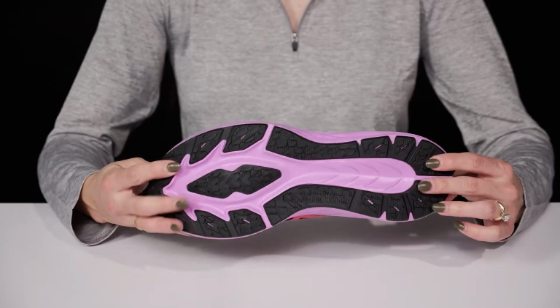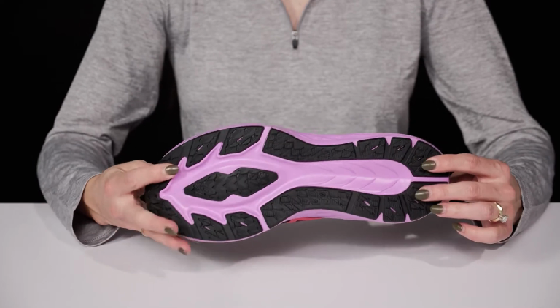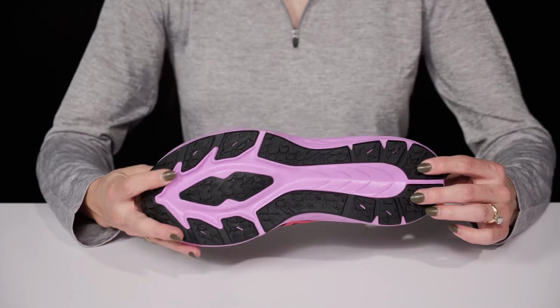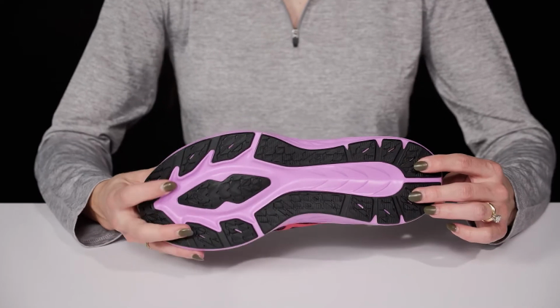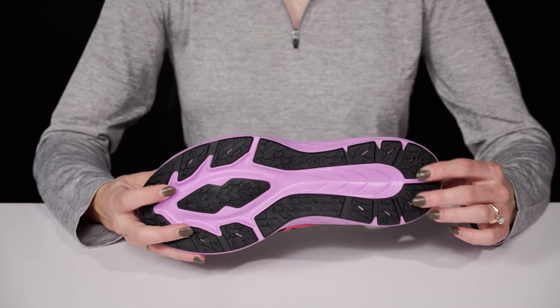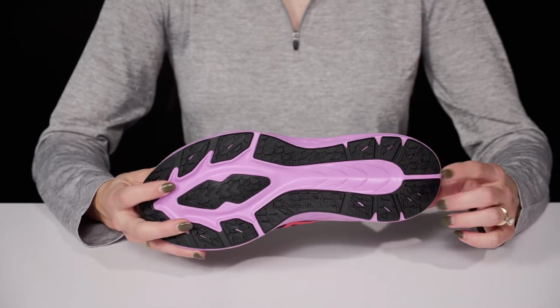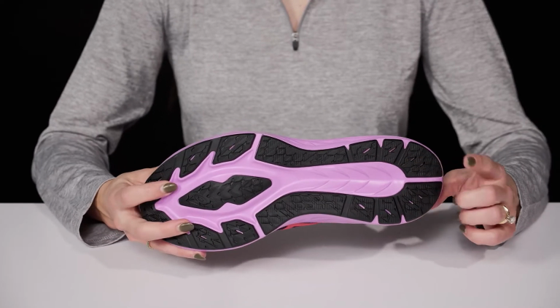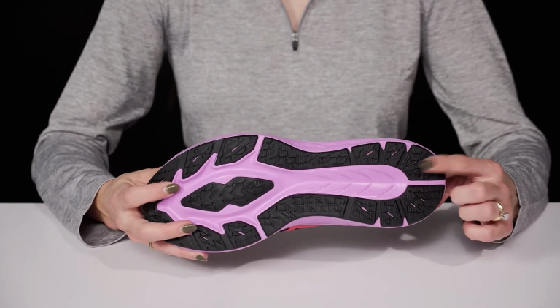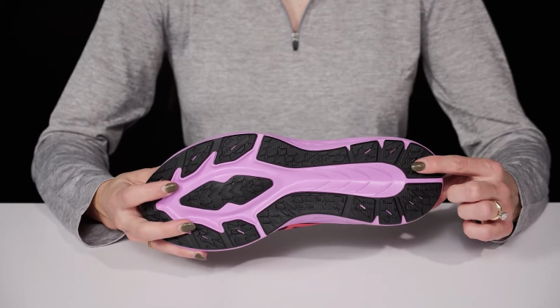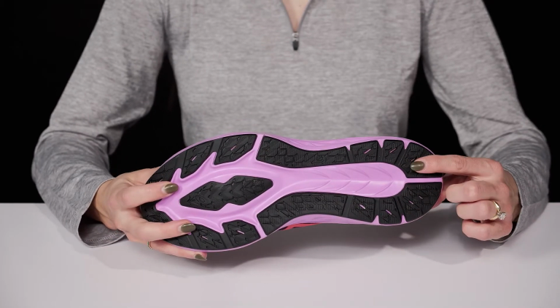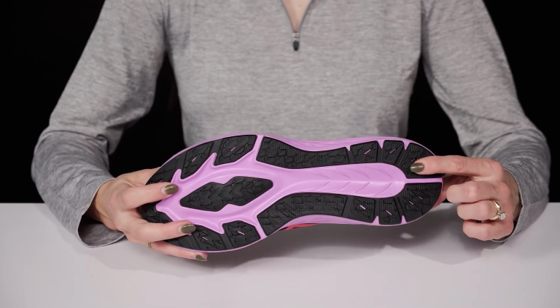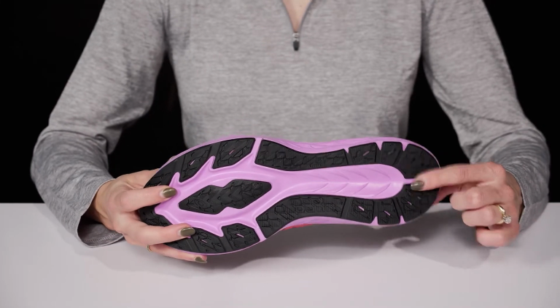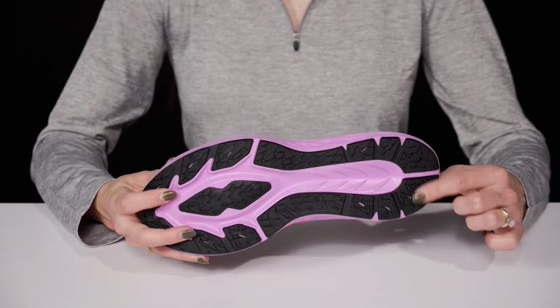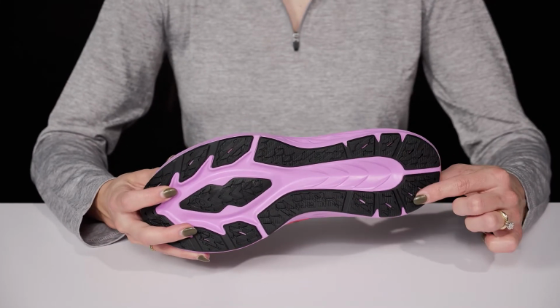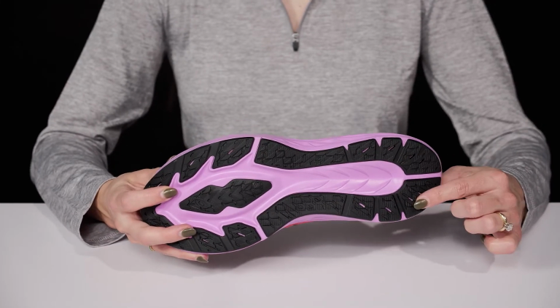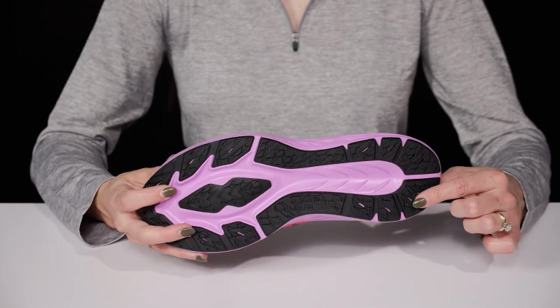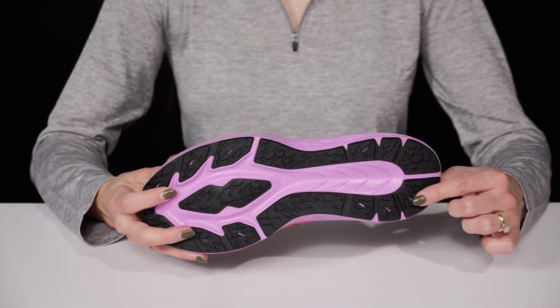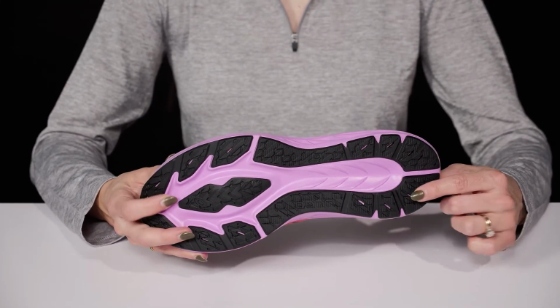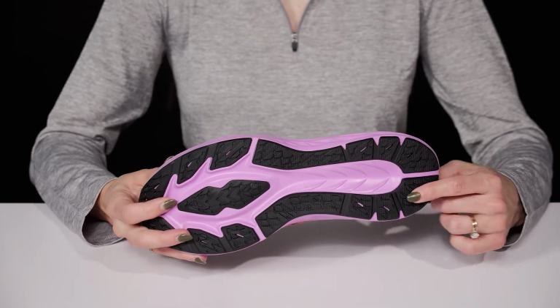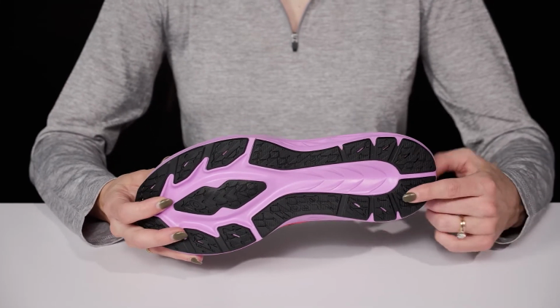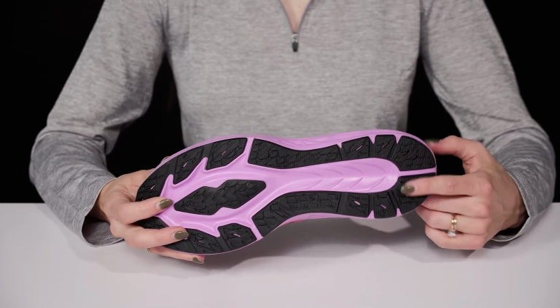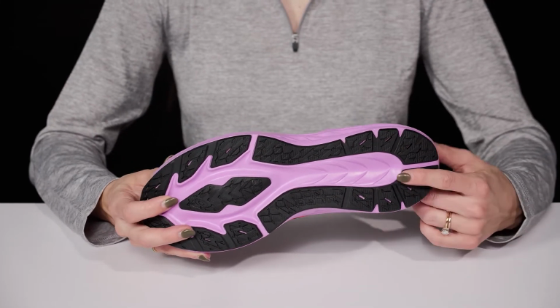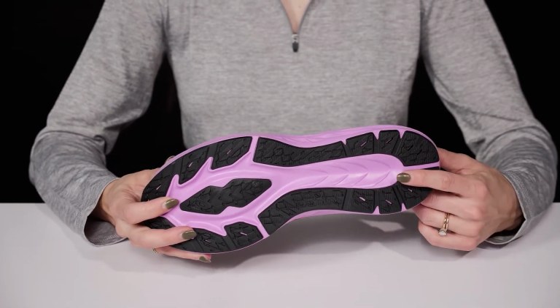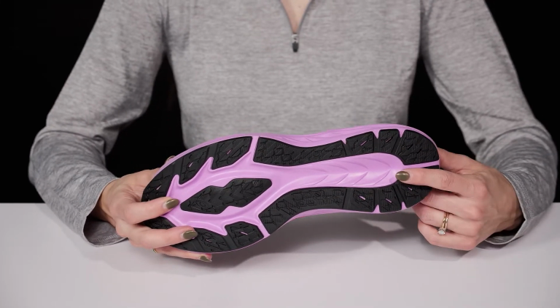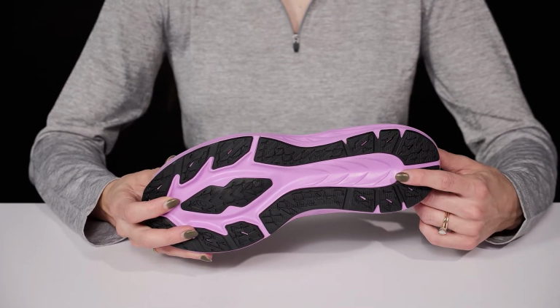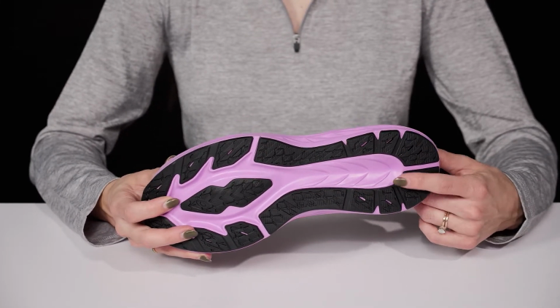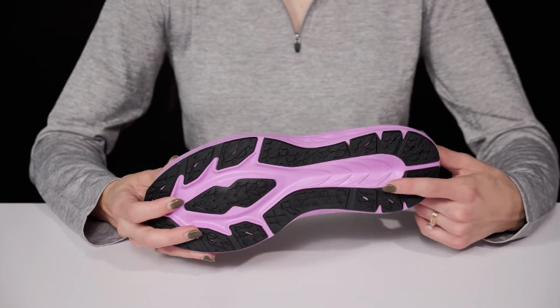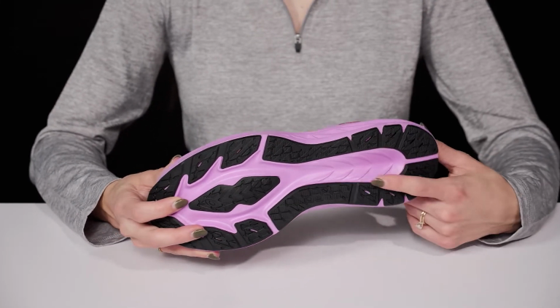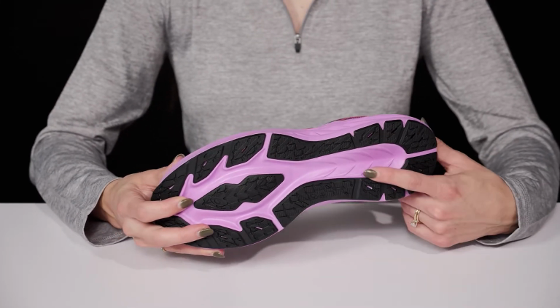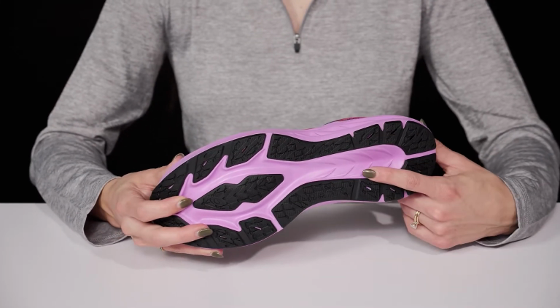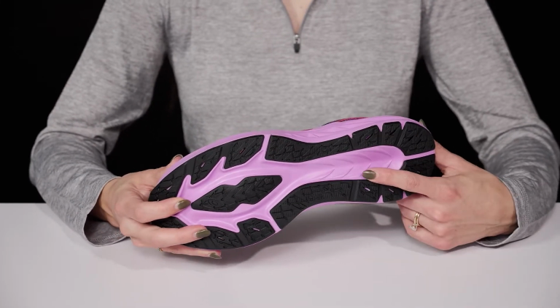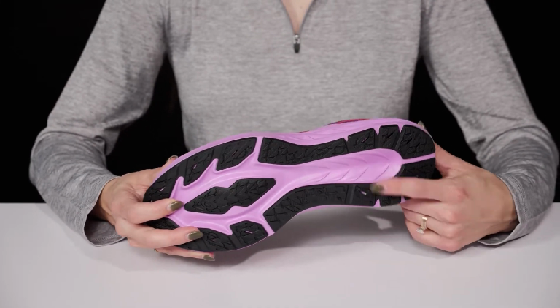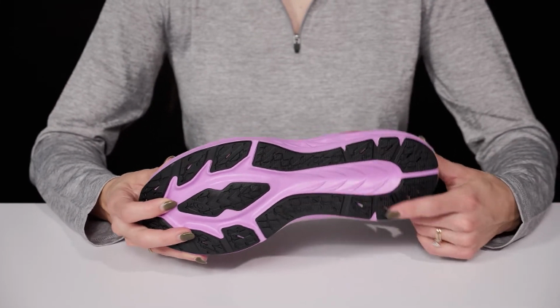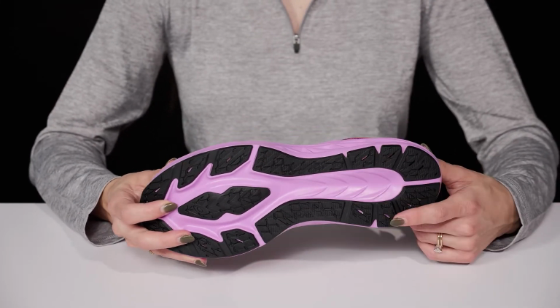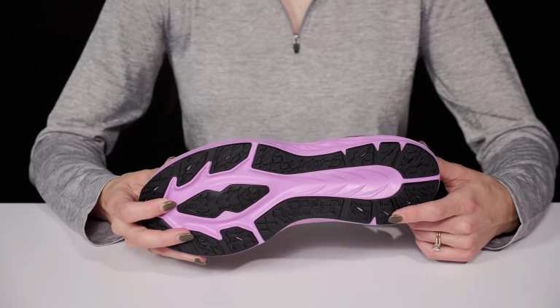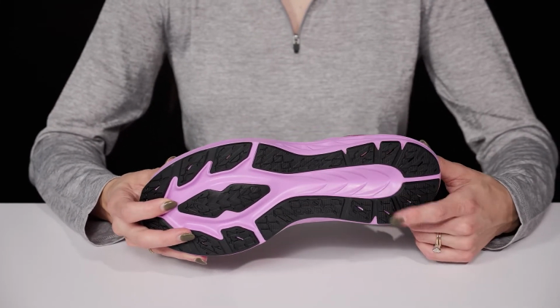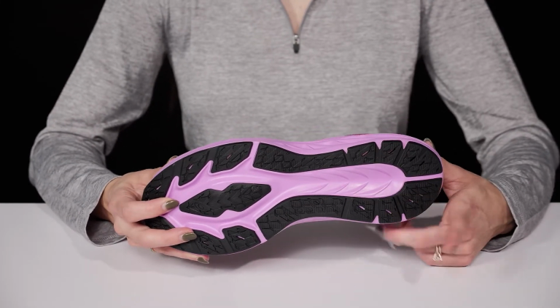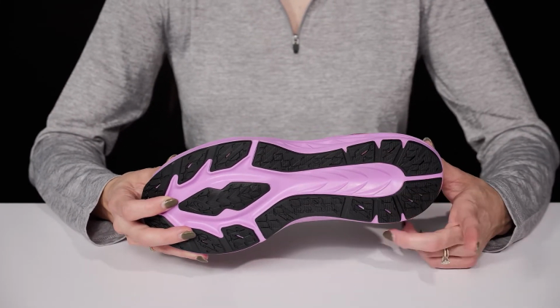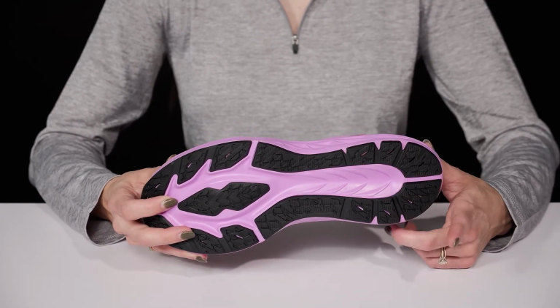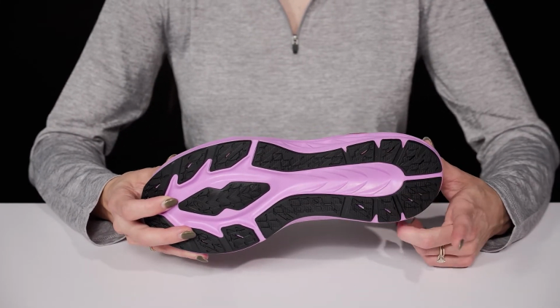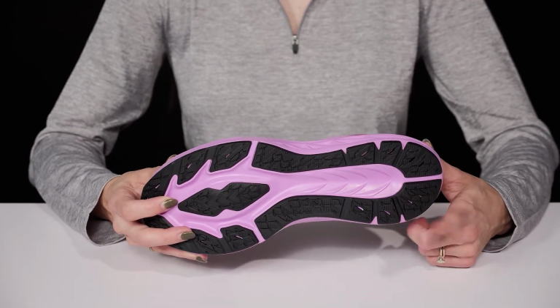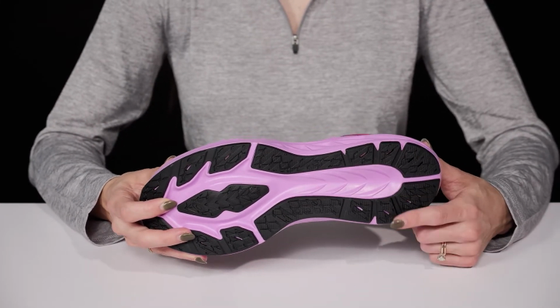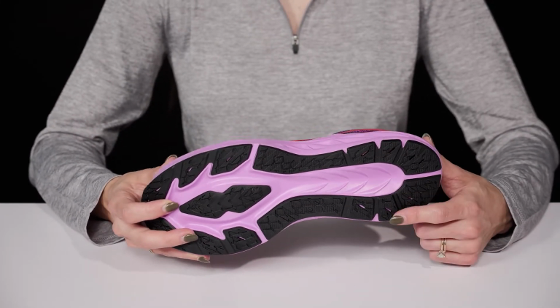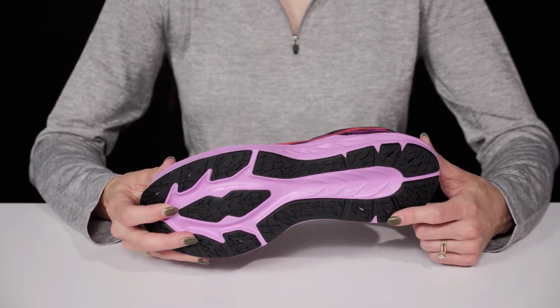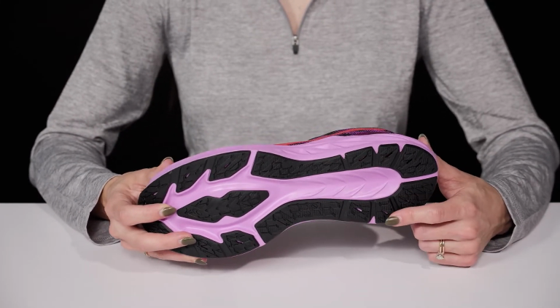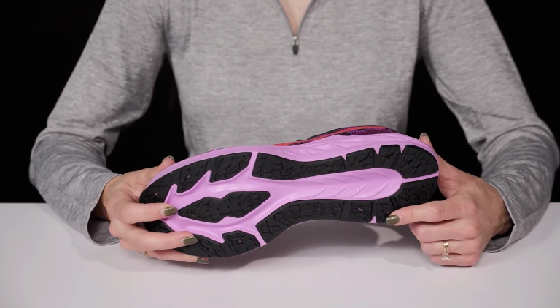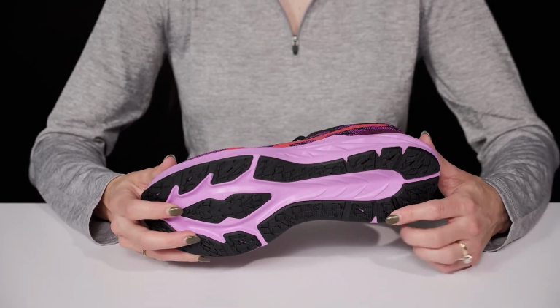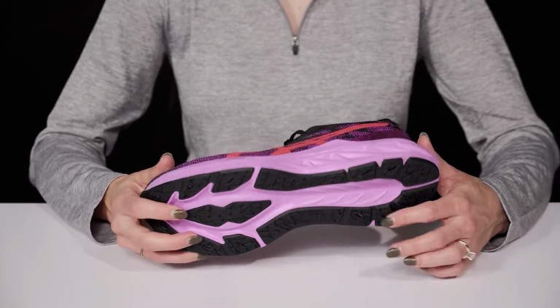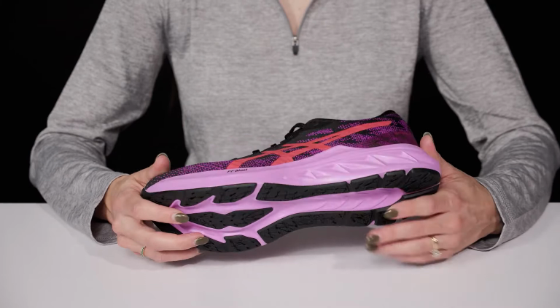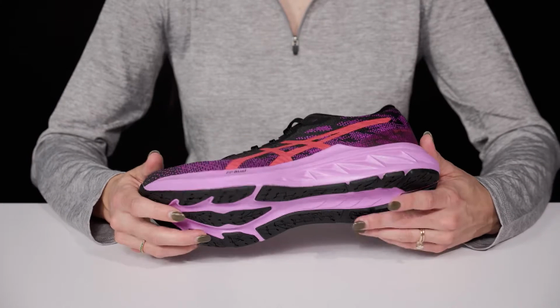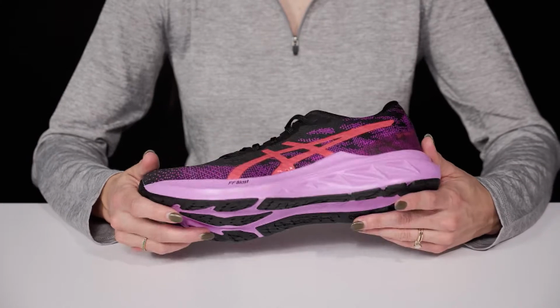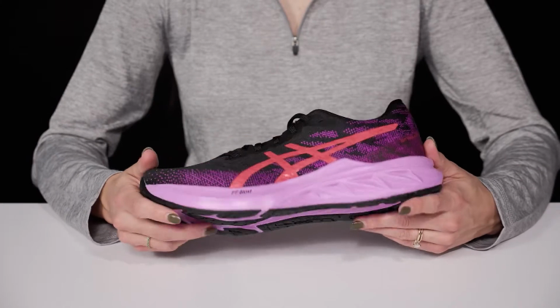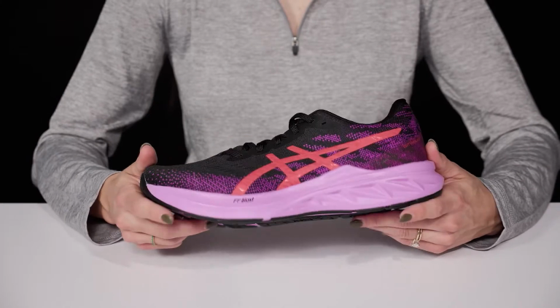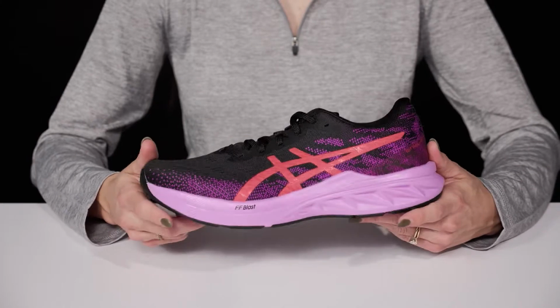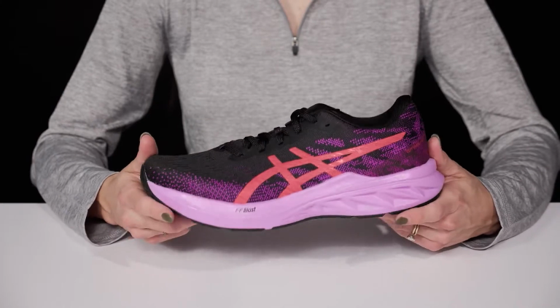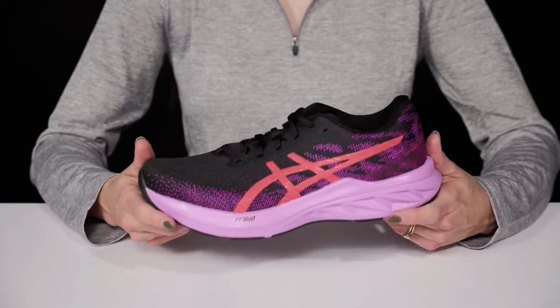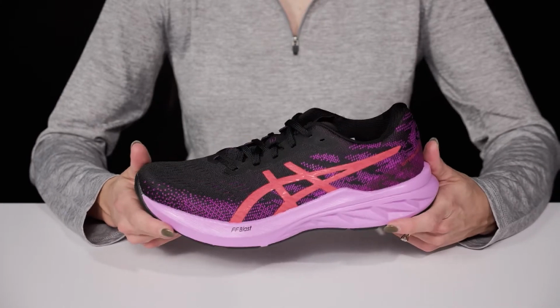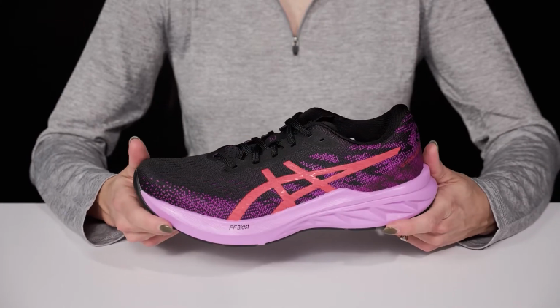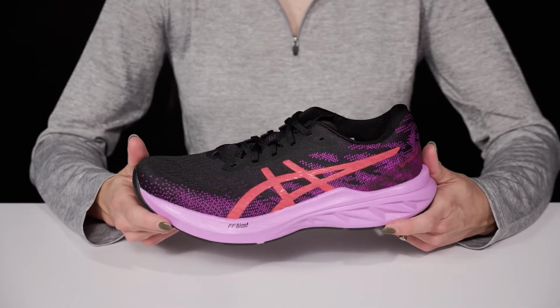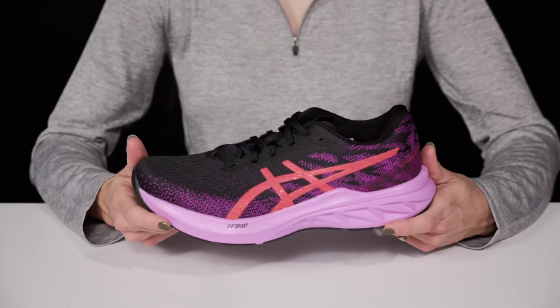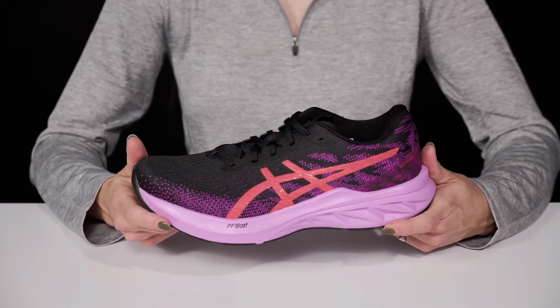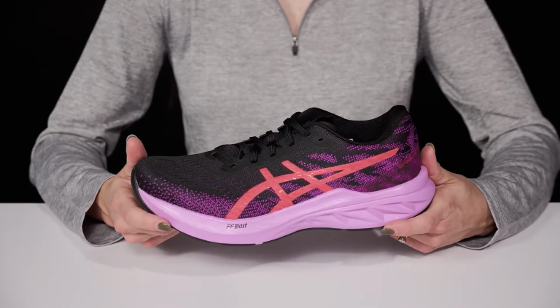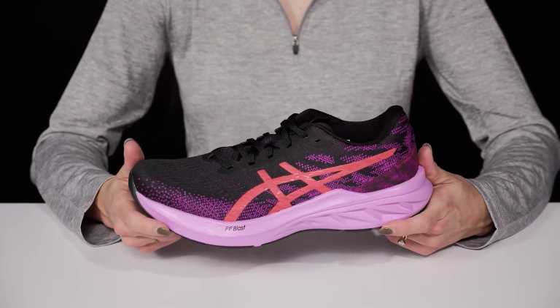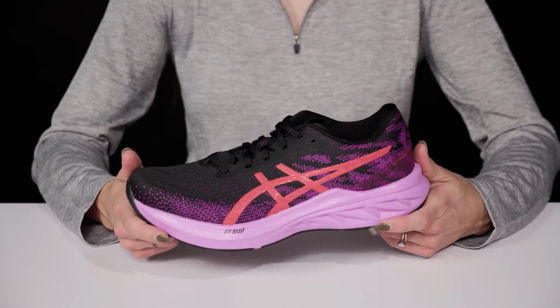They have a super grippy rubber outsole that's going to provide you with grip and traction under your feet while keeping you super stable.